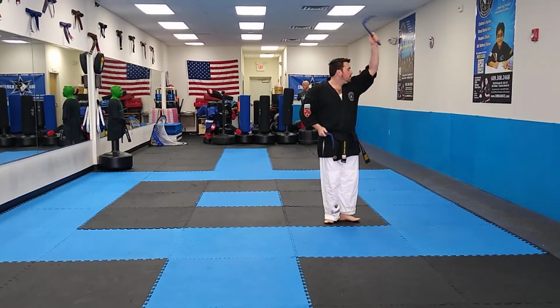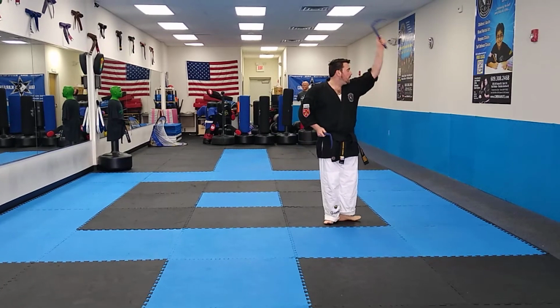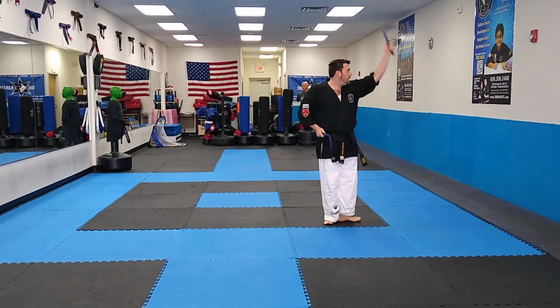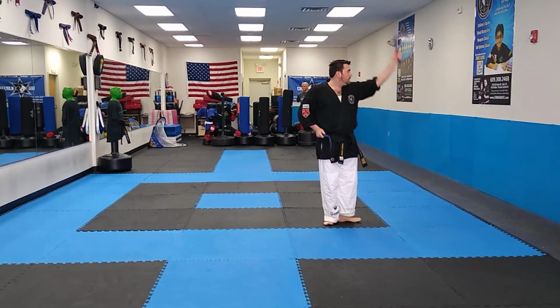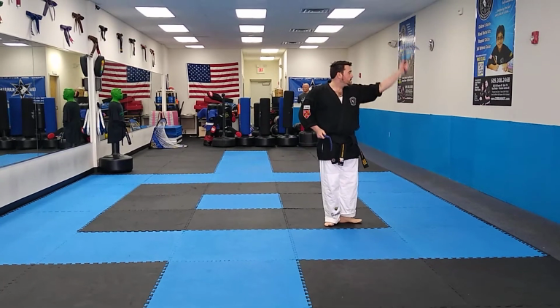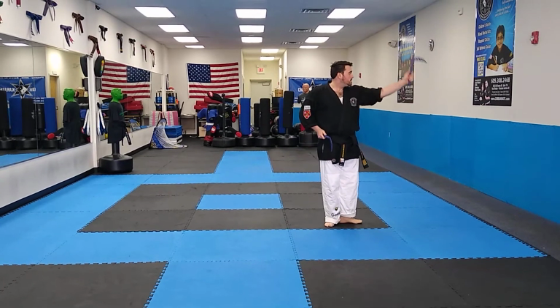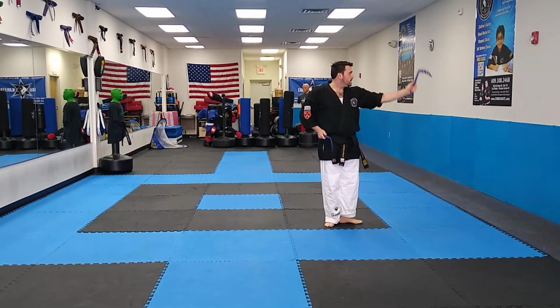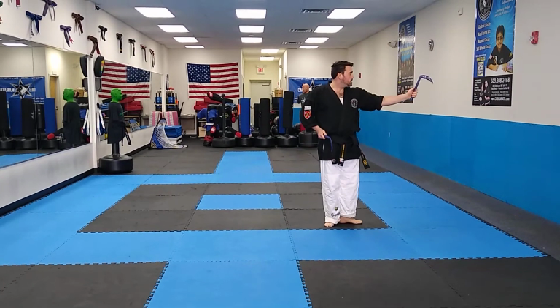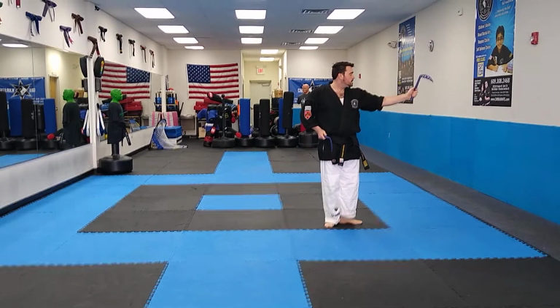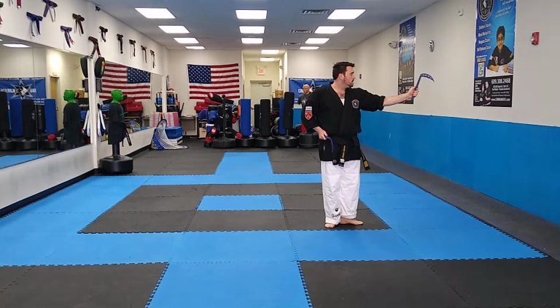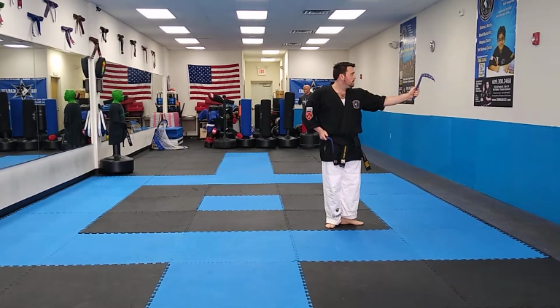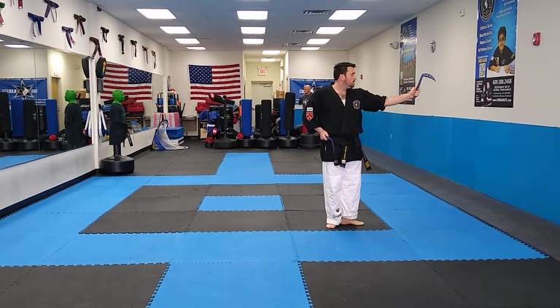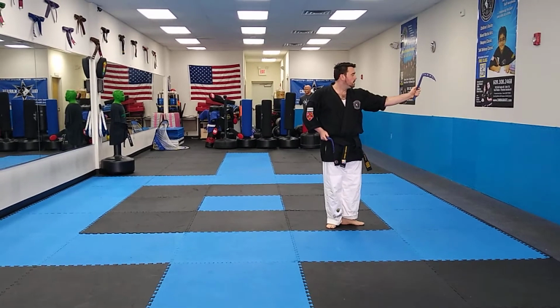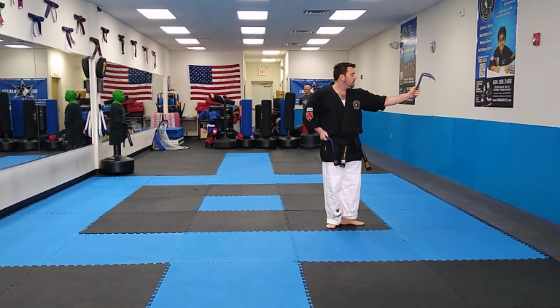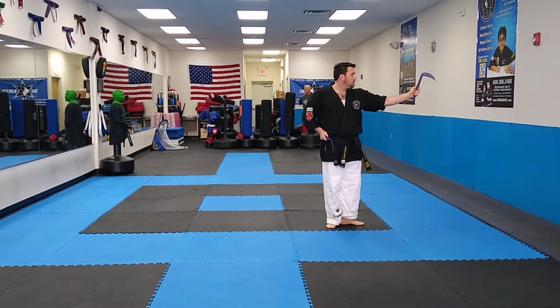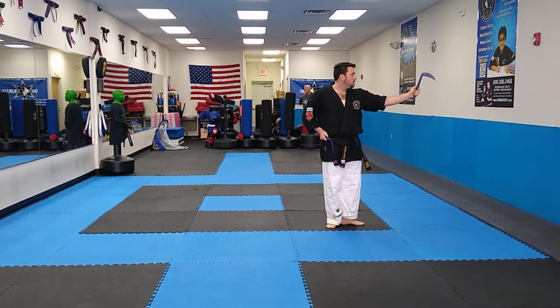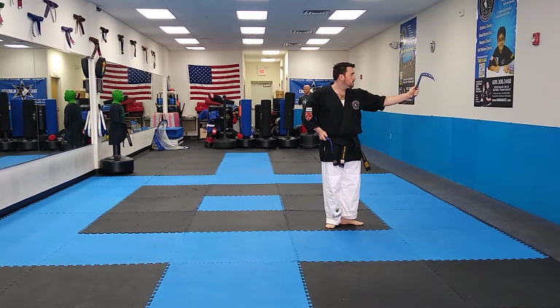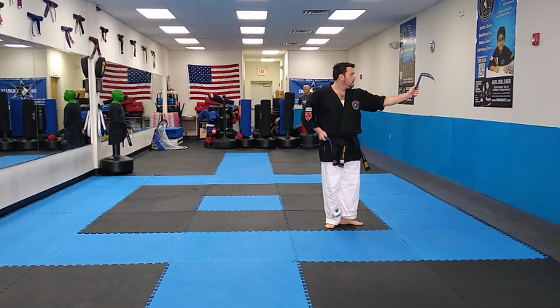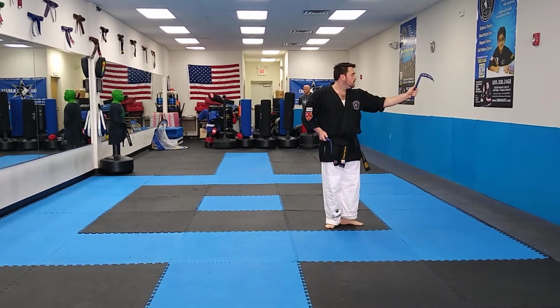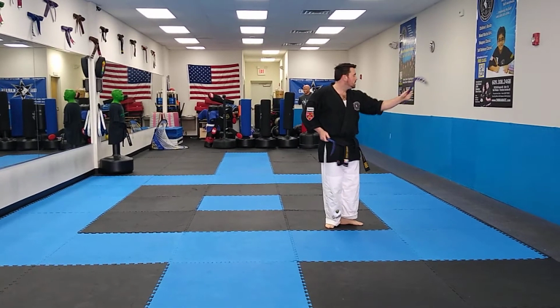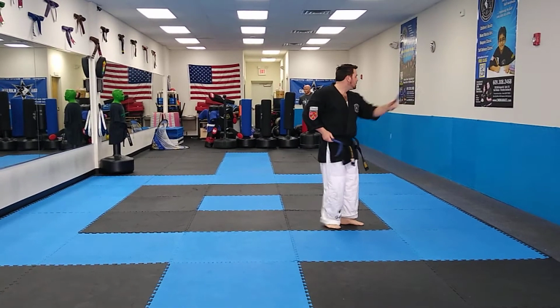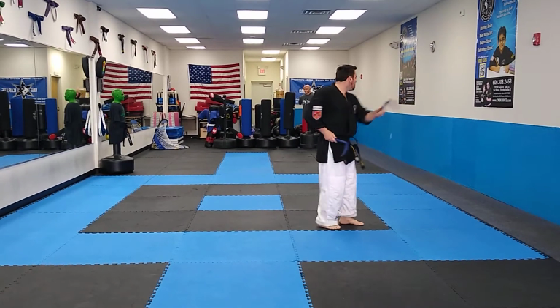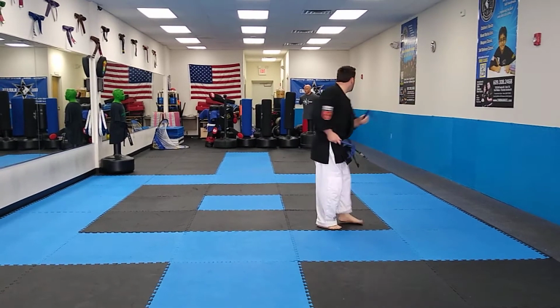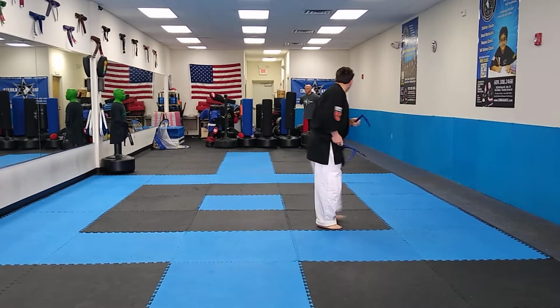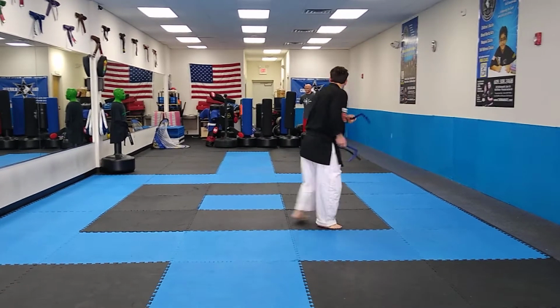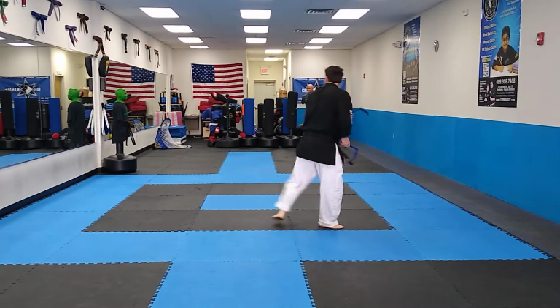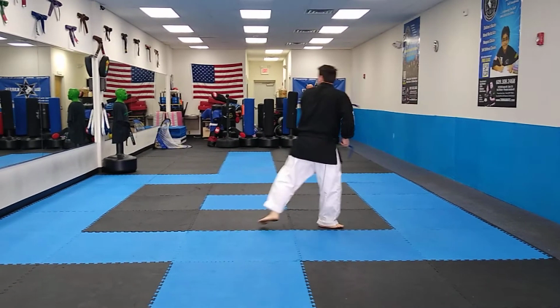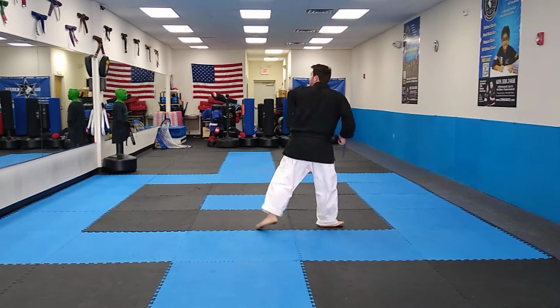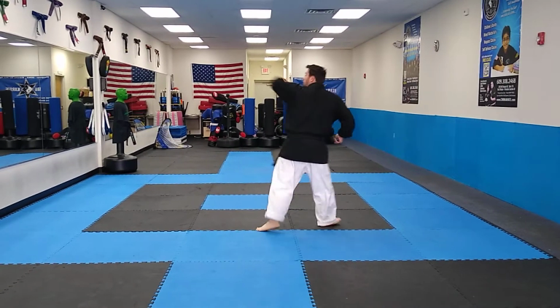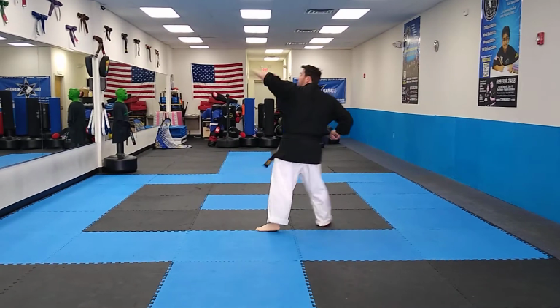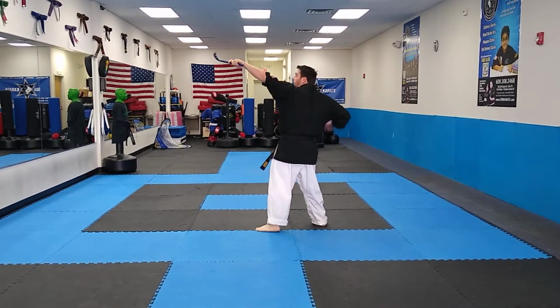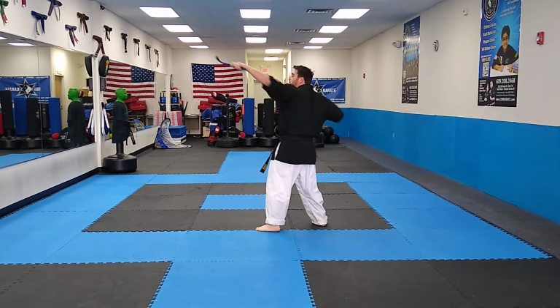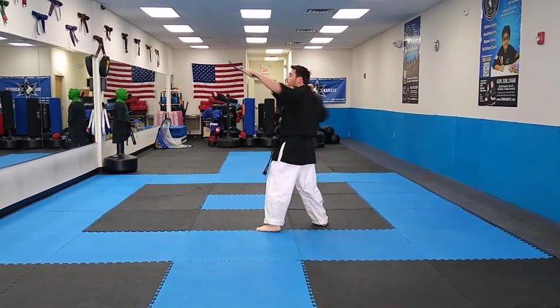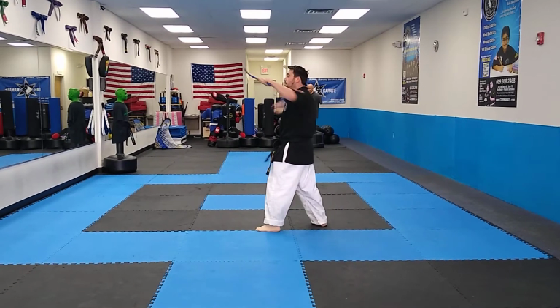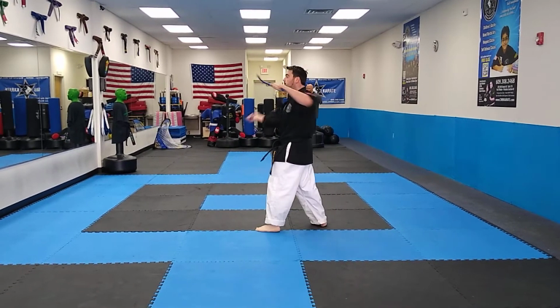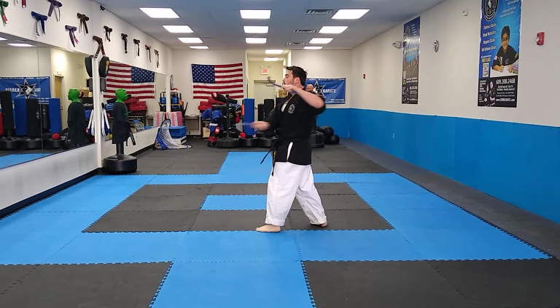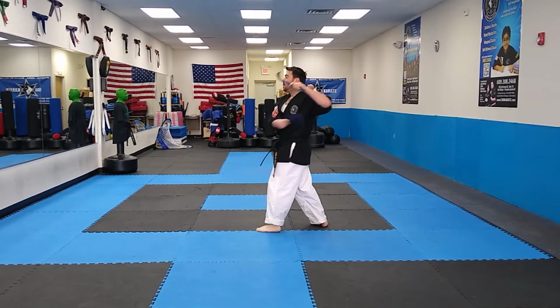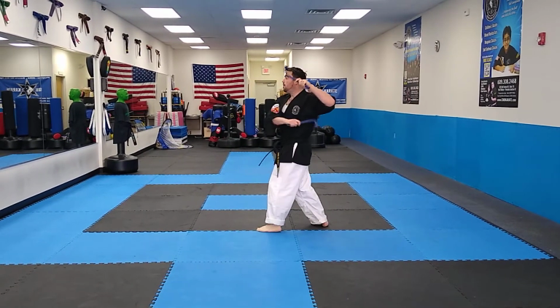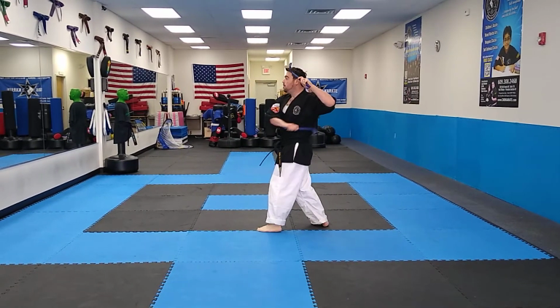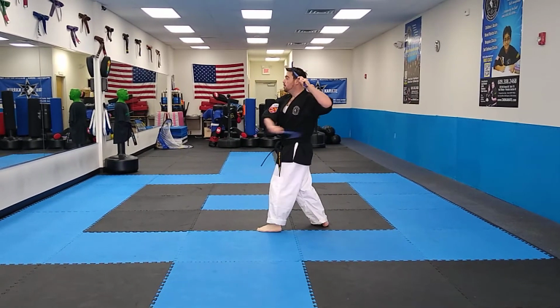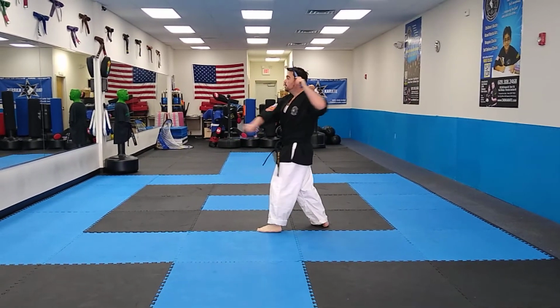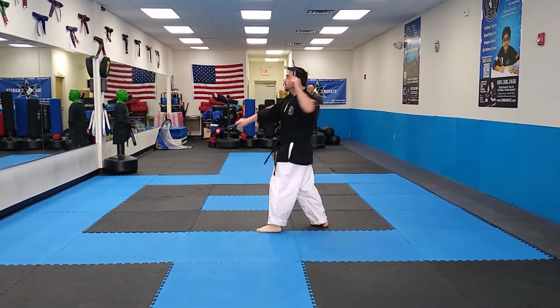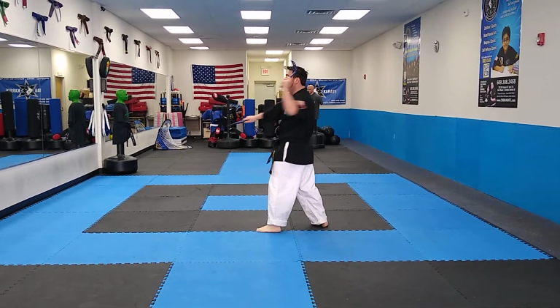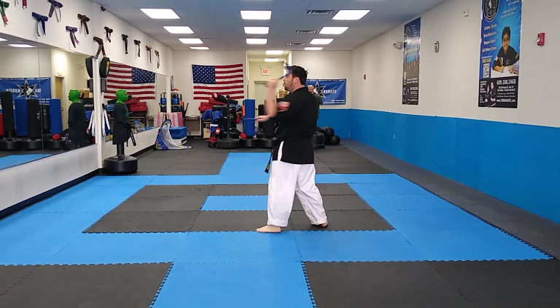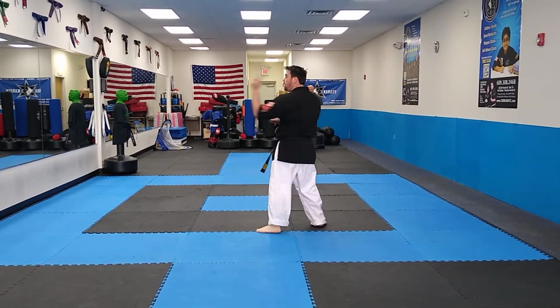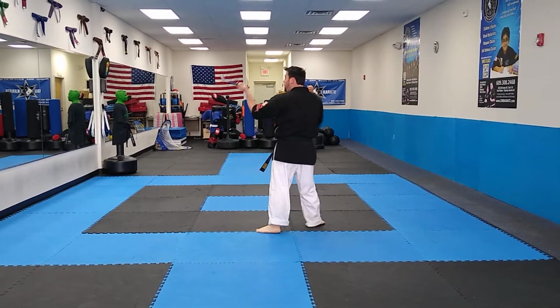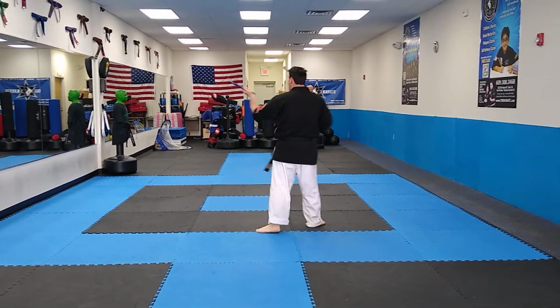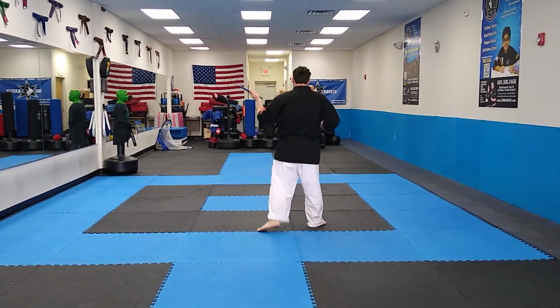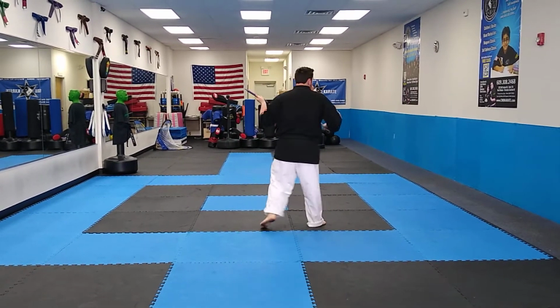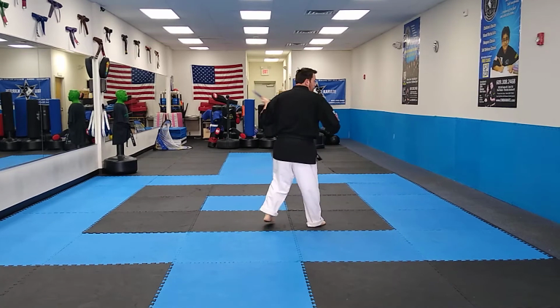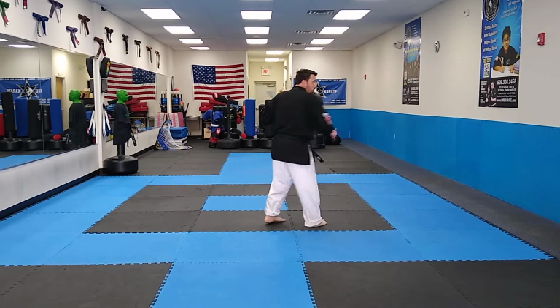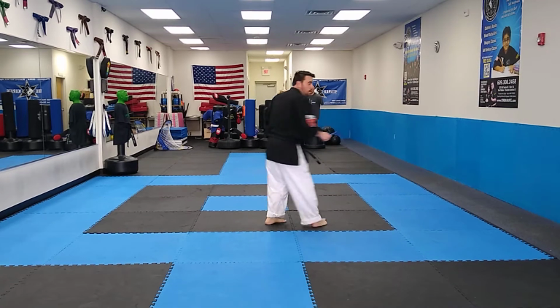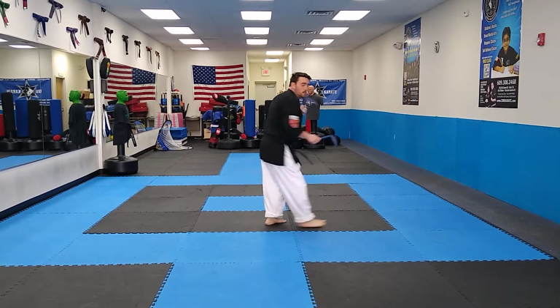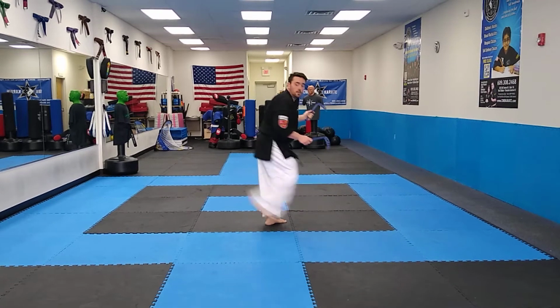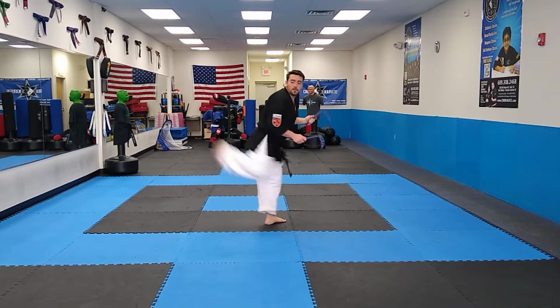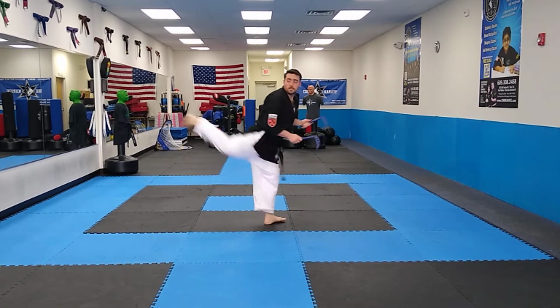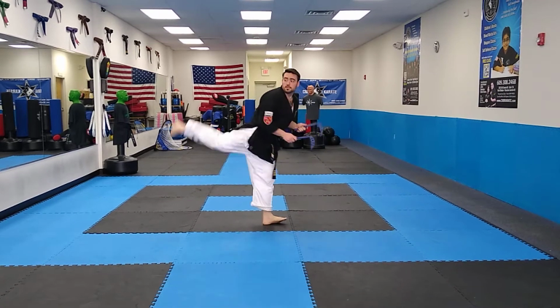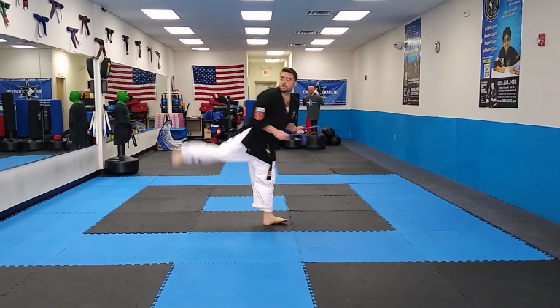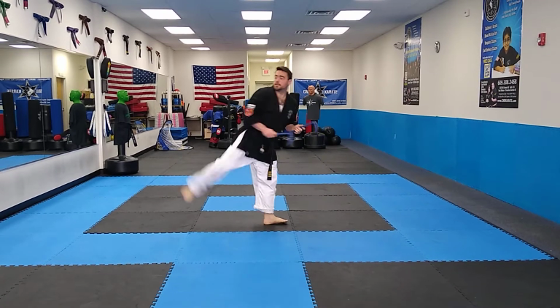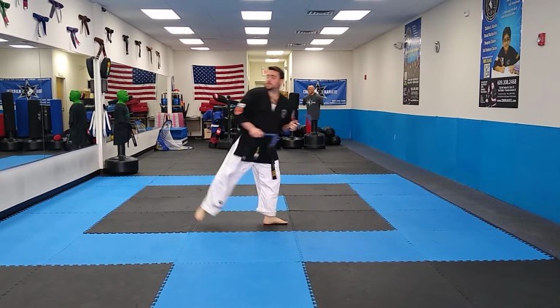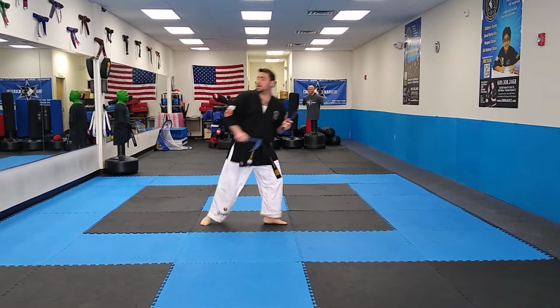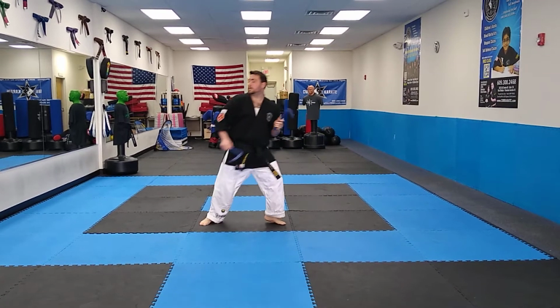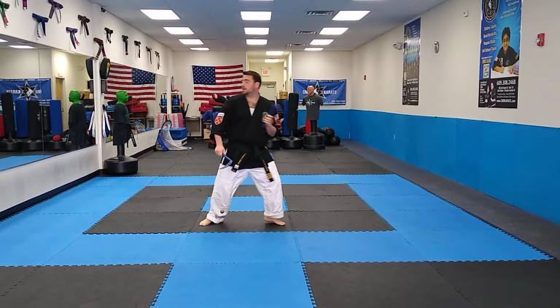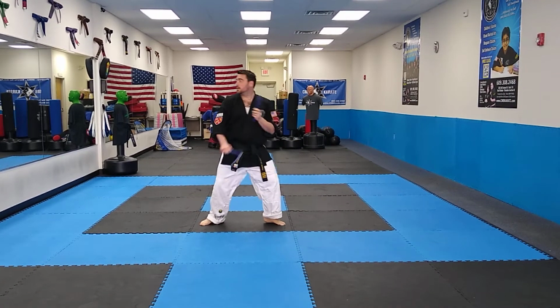L stands. Turn left. High. Low. Low. High. Spin side kick.